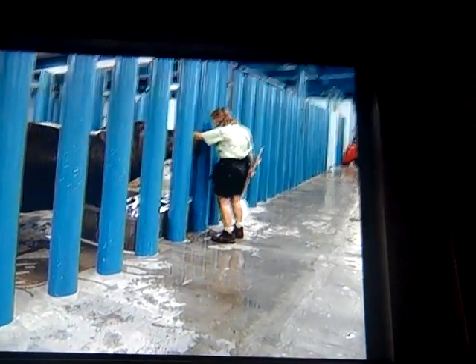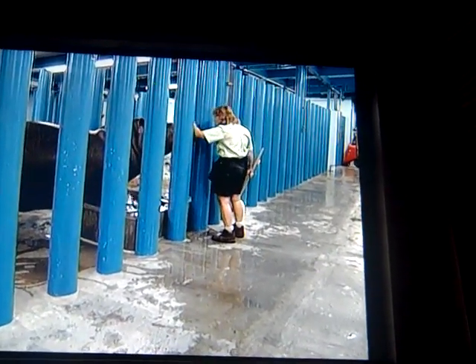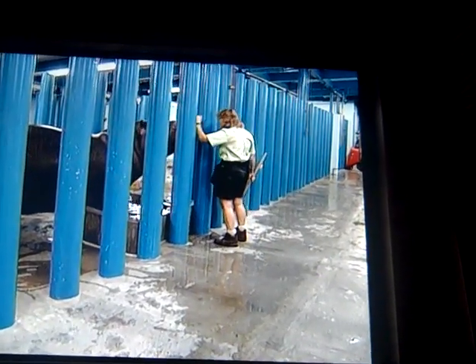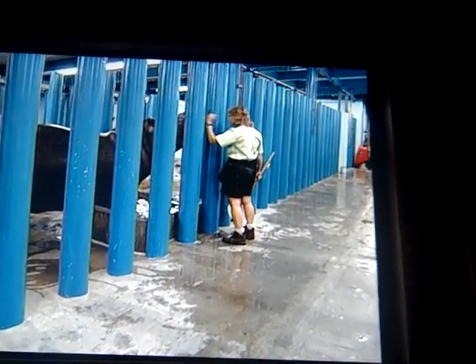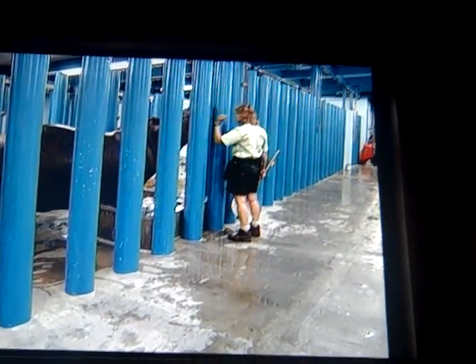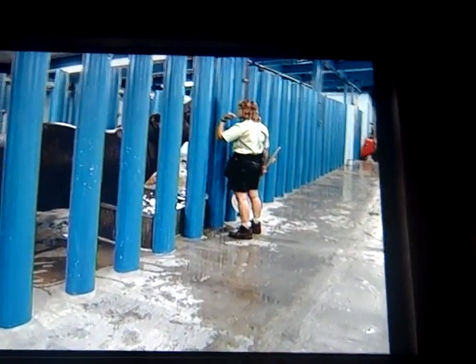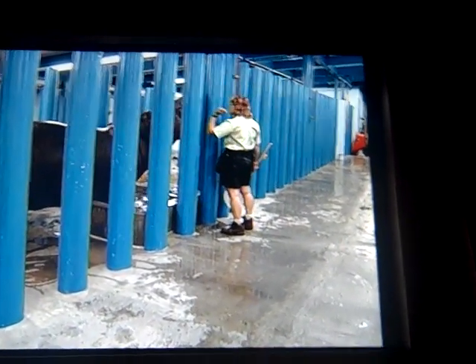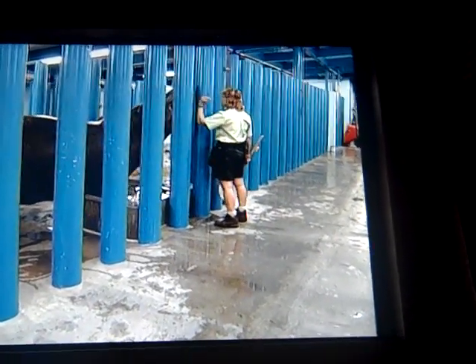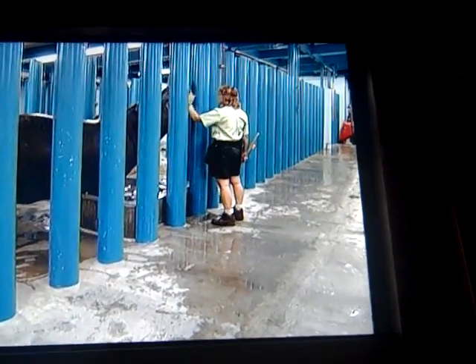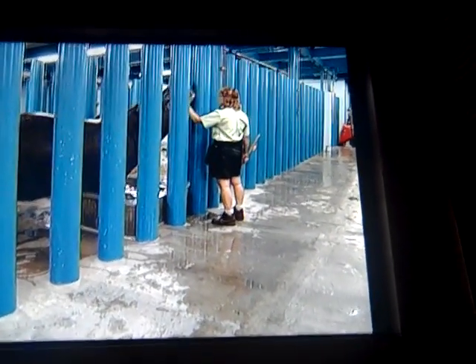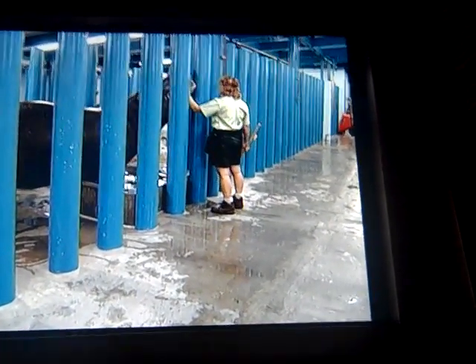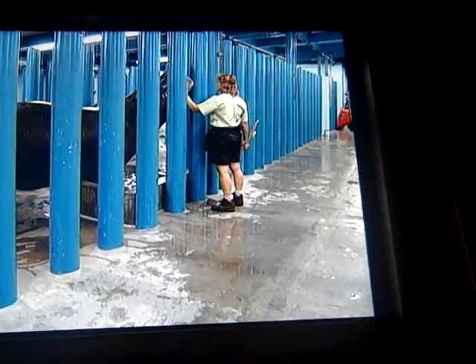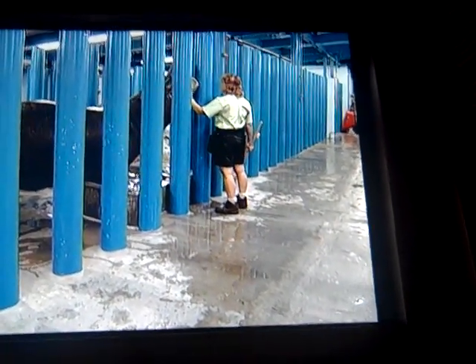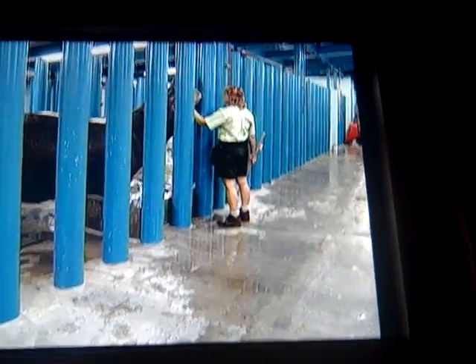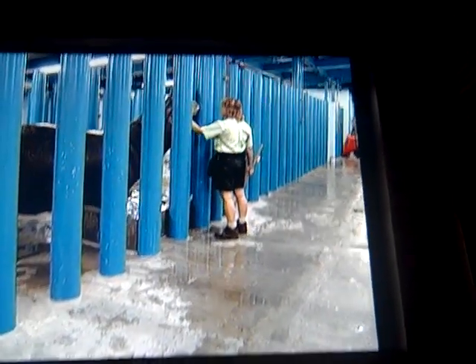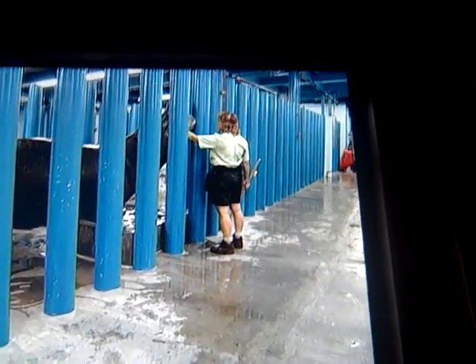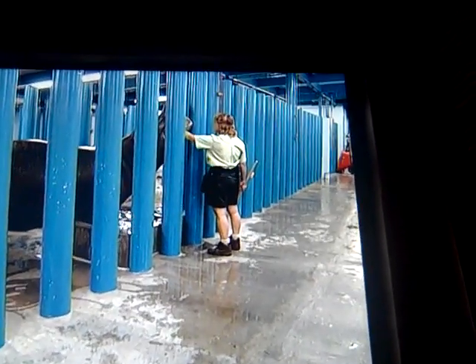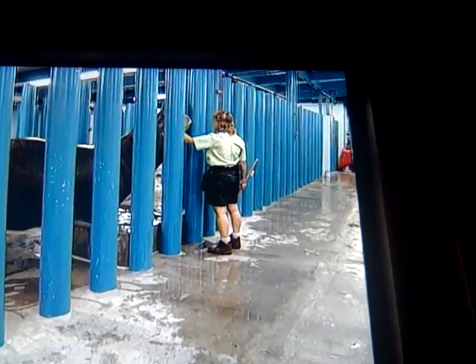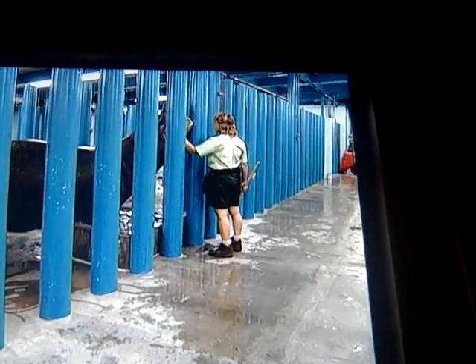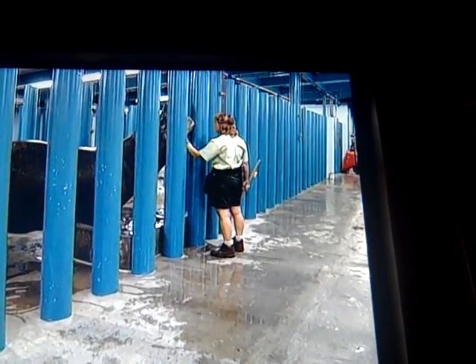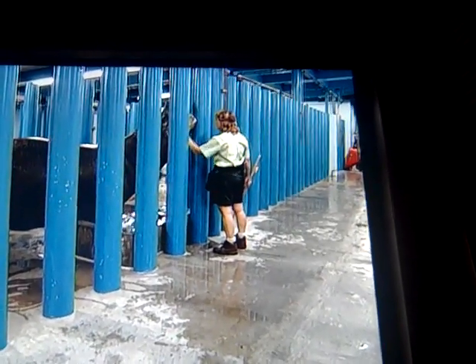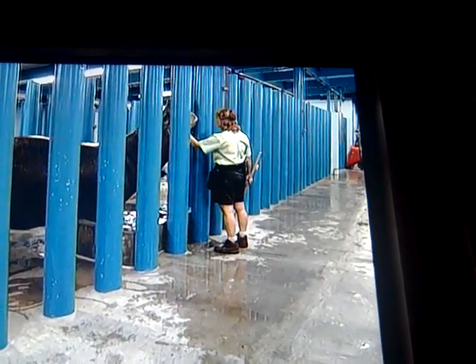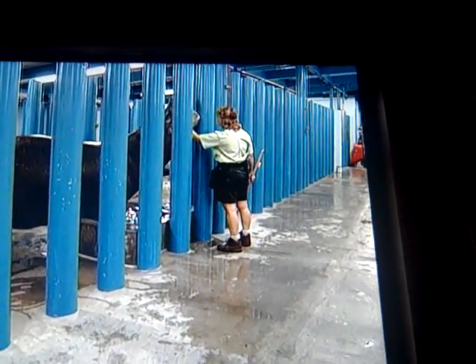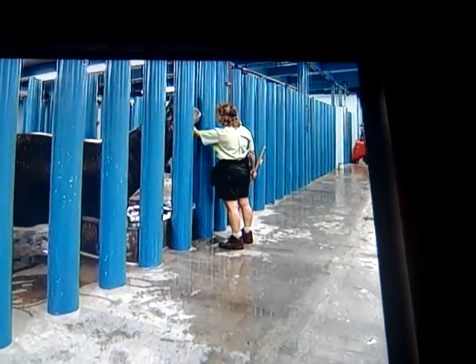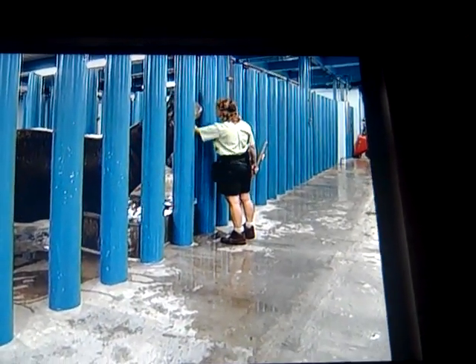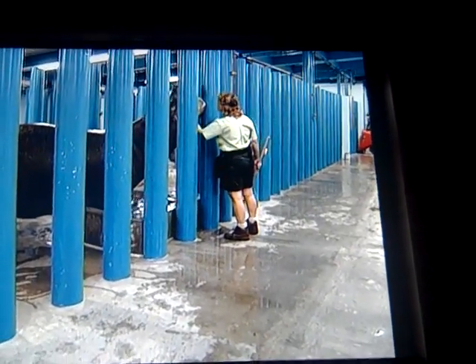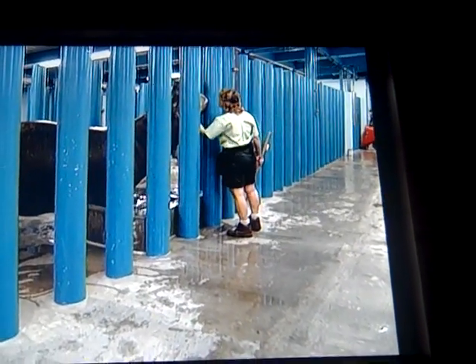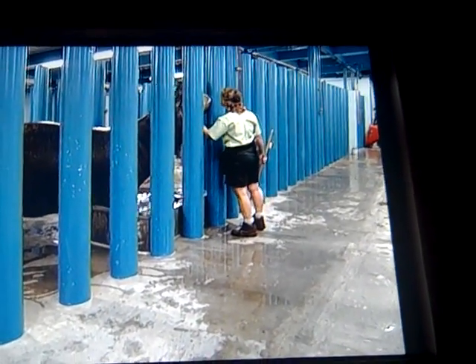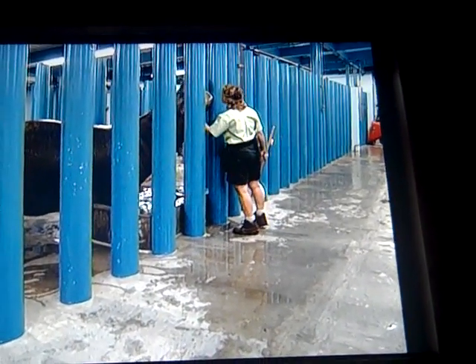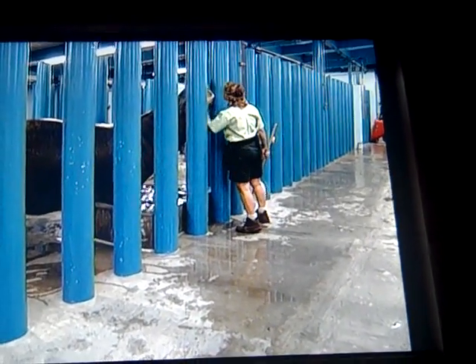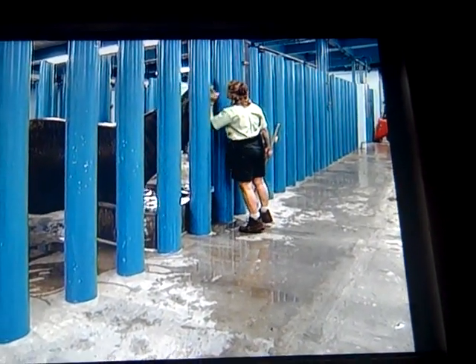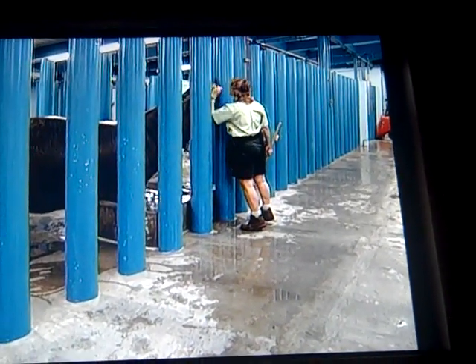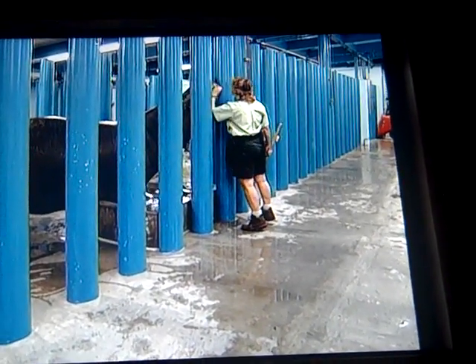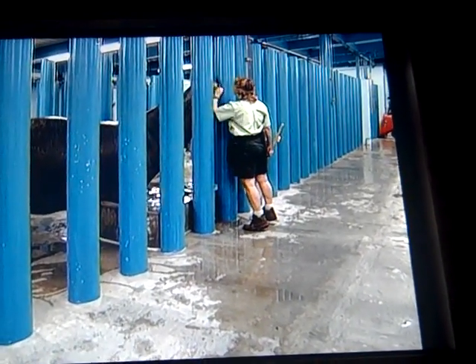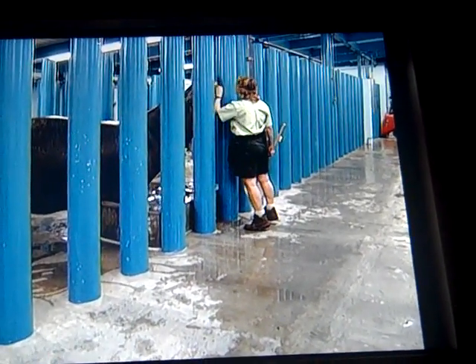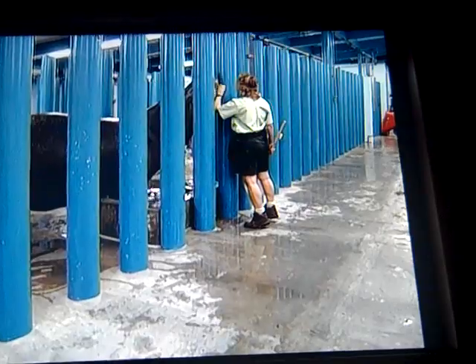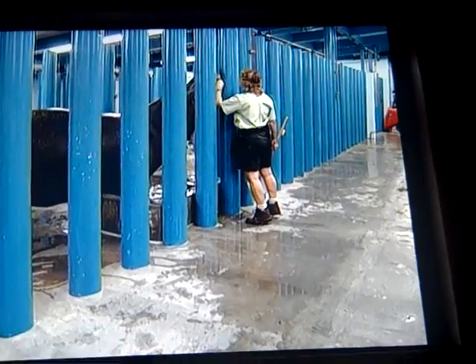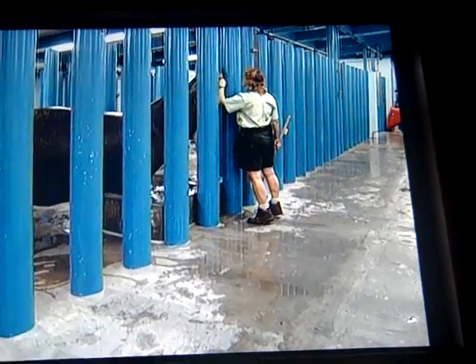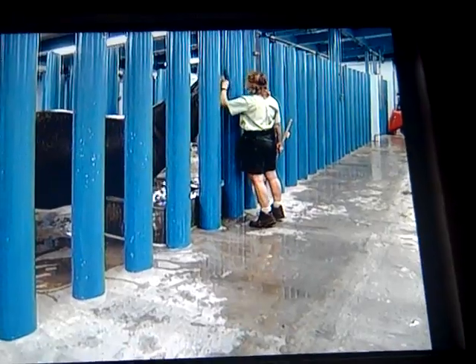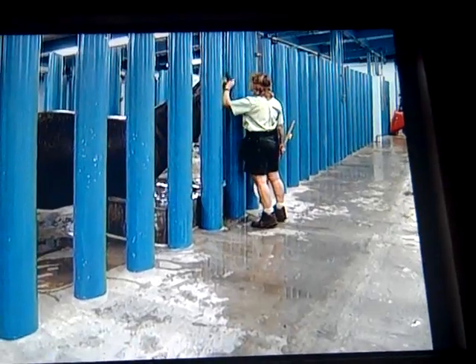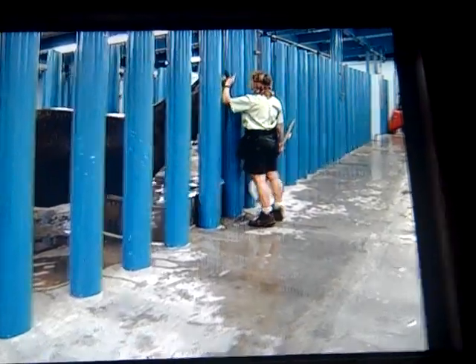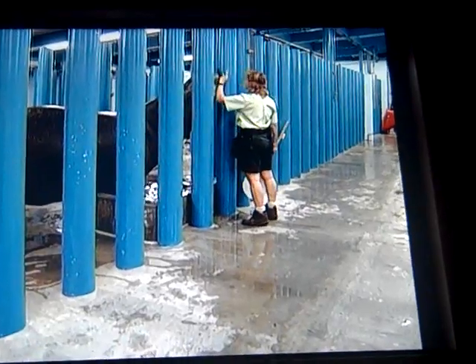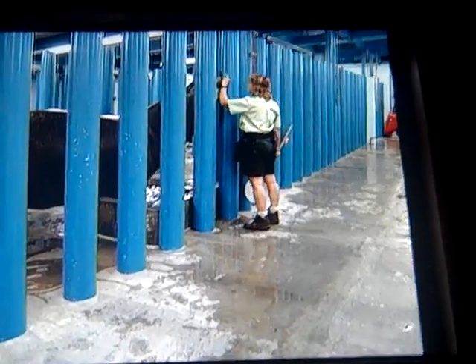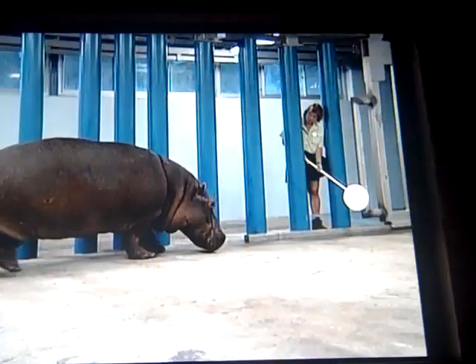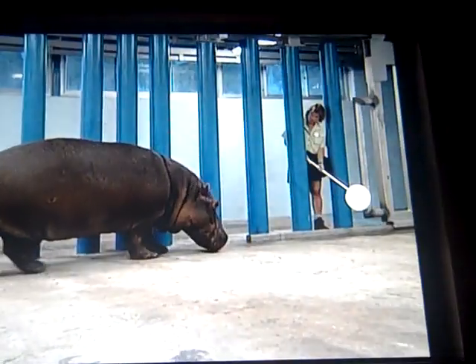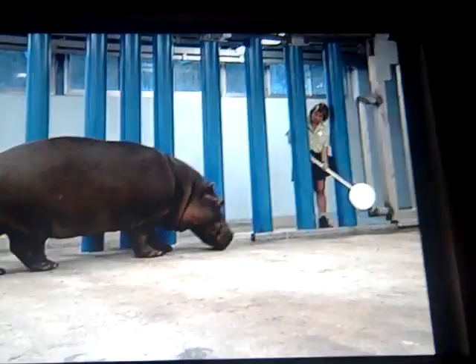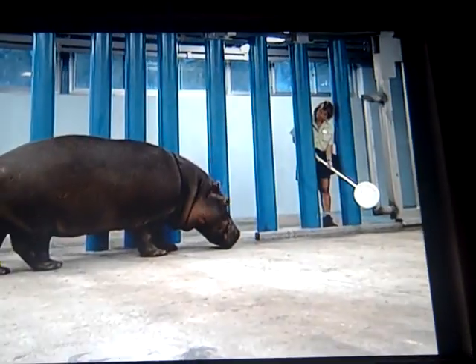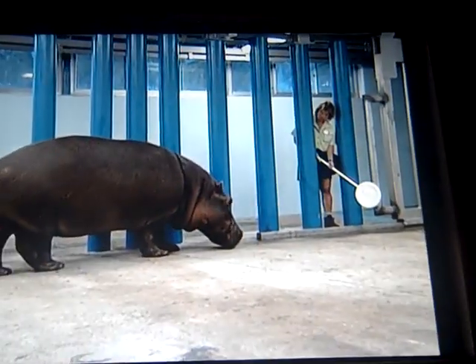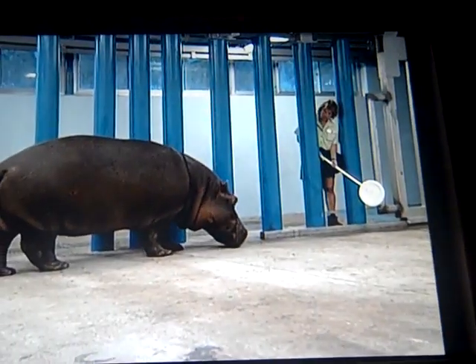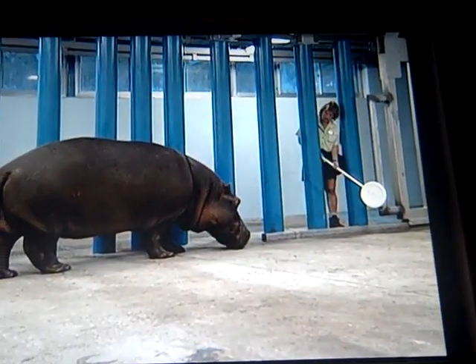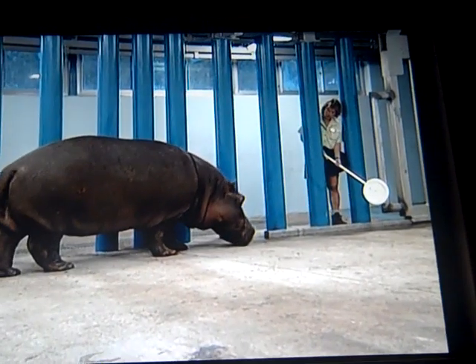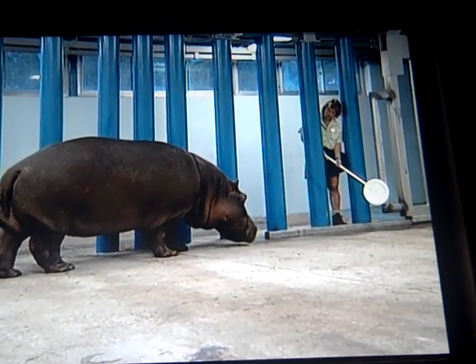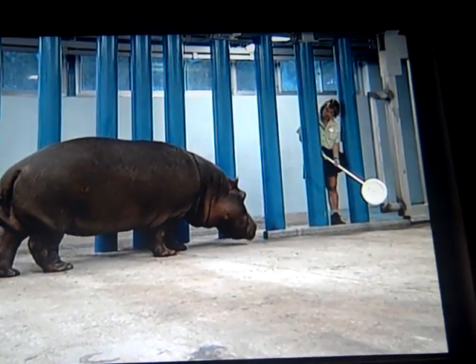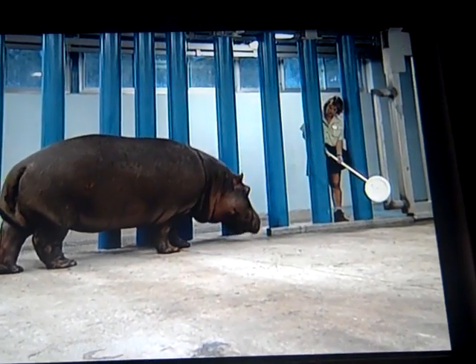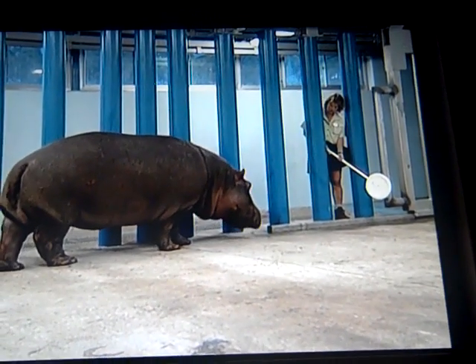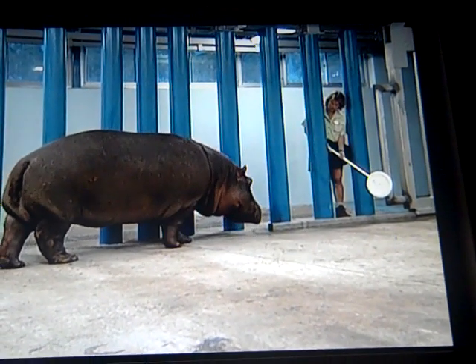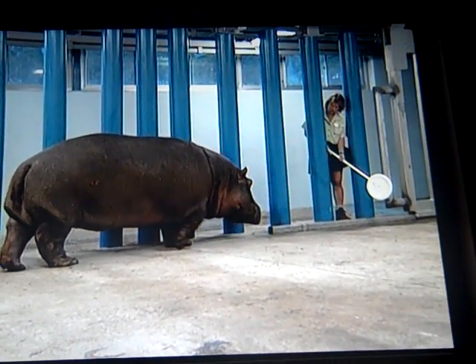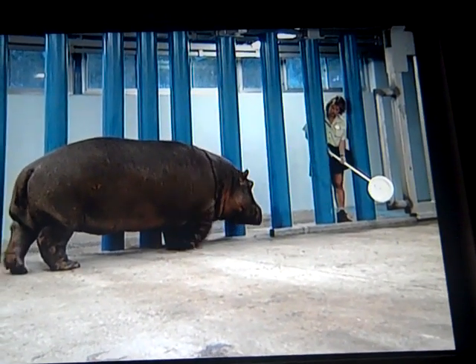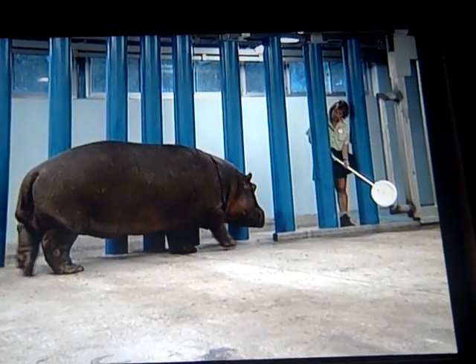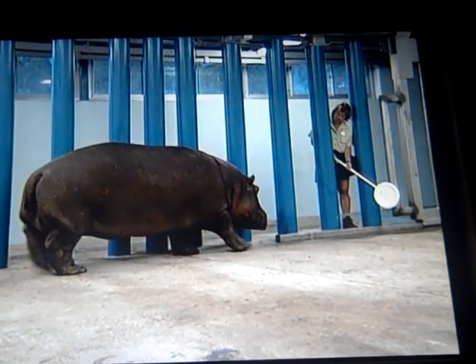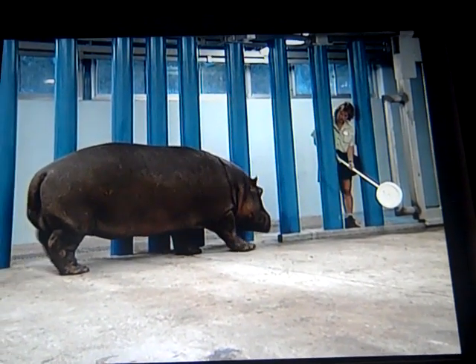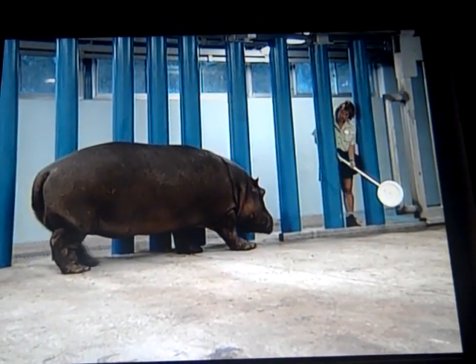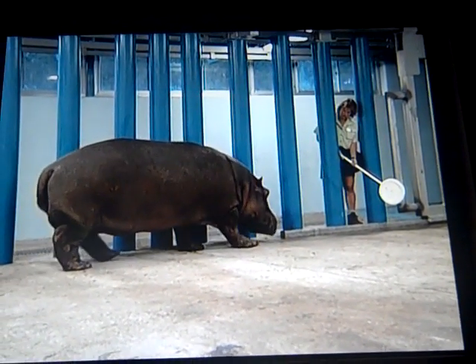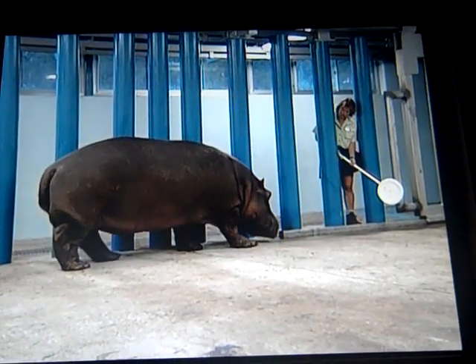Unlike dogs and other pets, however, hippos at Disney's Animal Kingdom aren't trained for tricks. They're trained so that we can take better care of them.